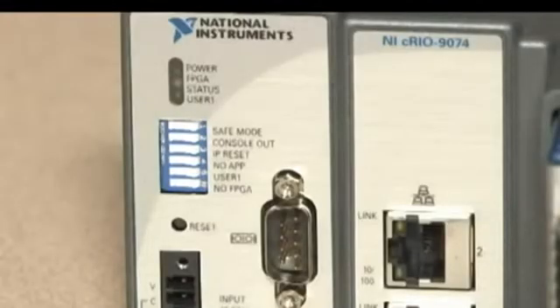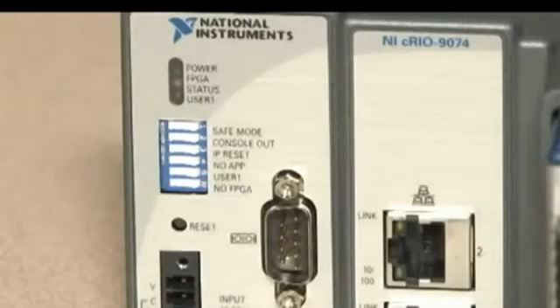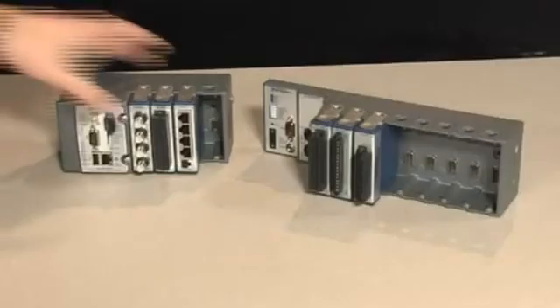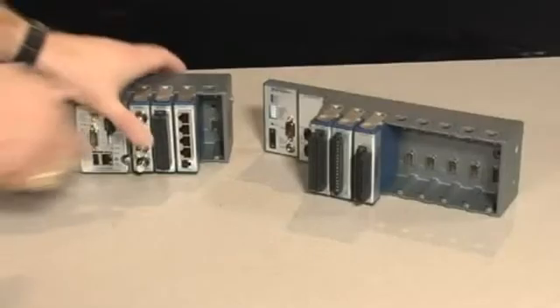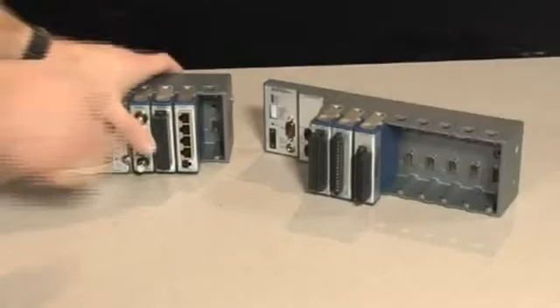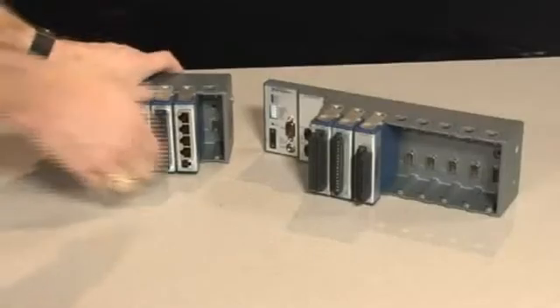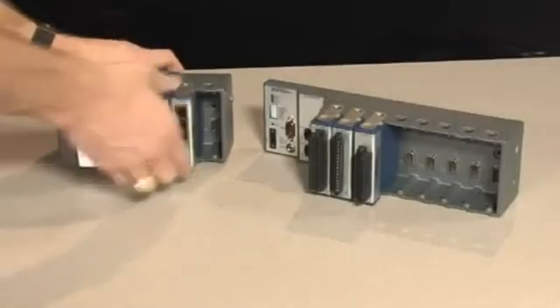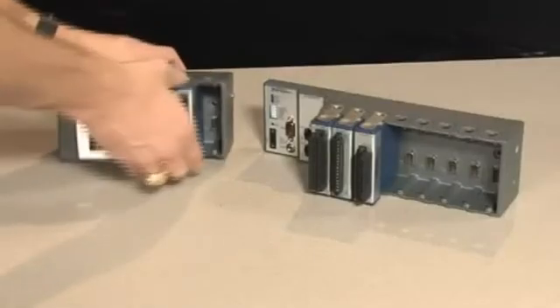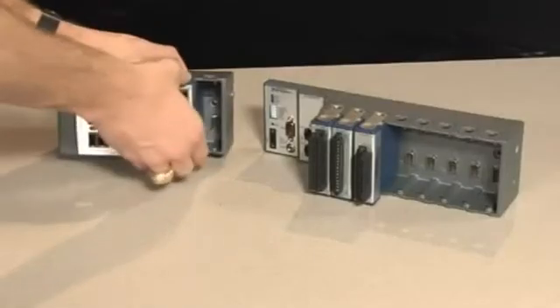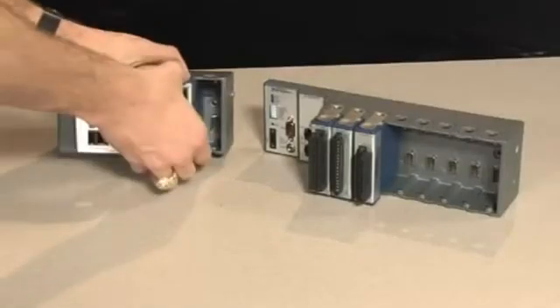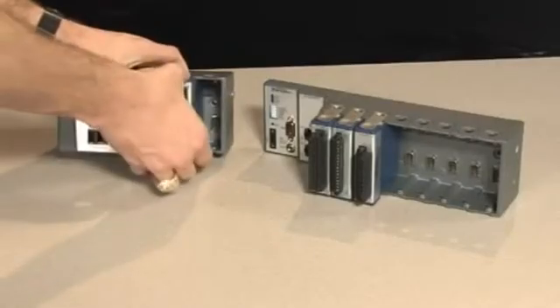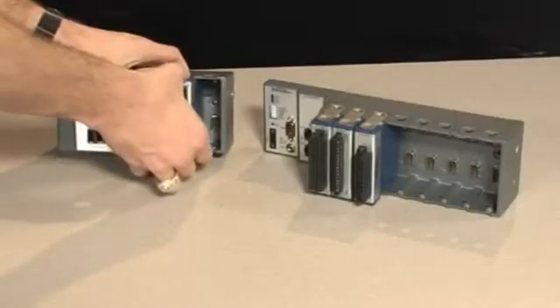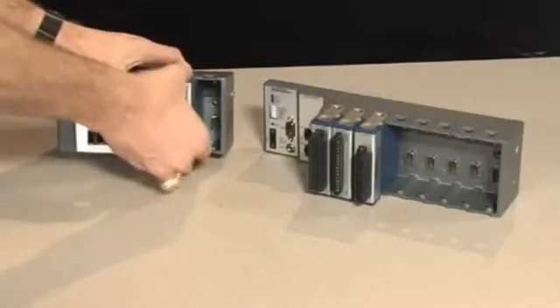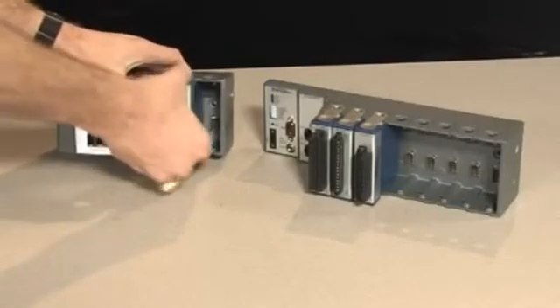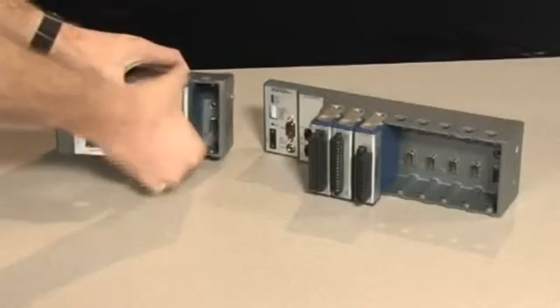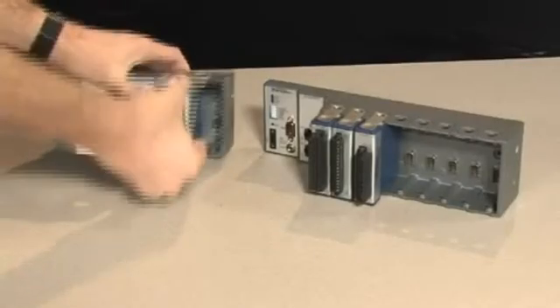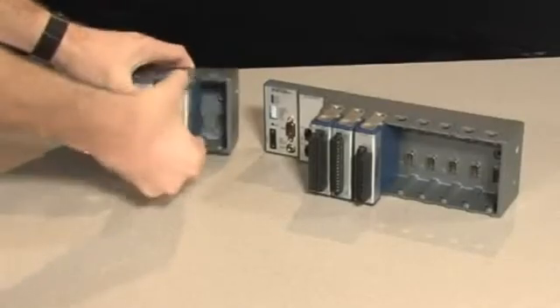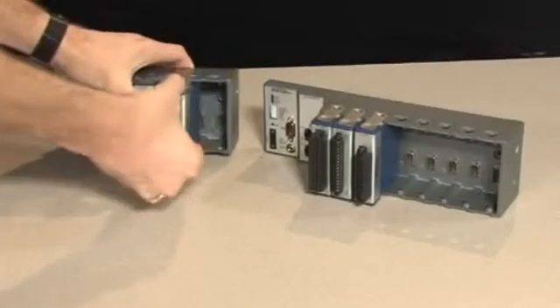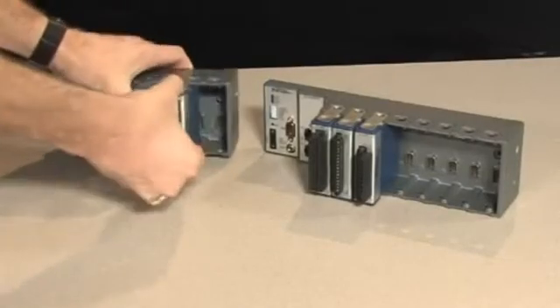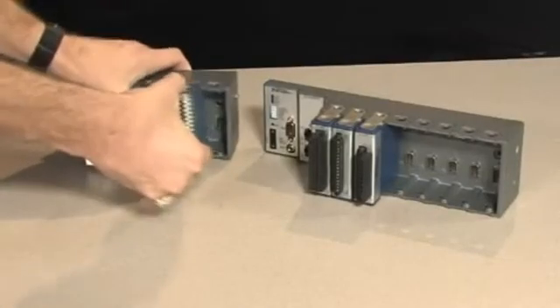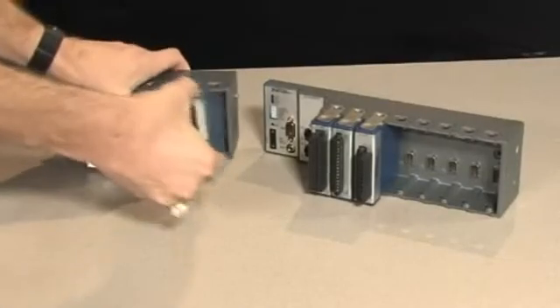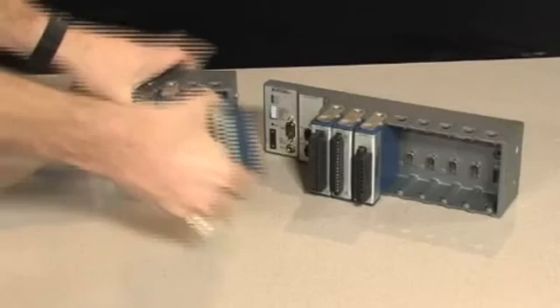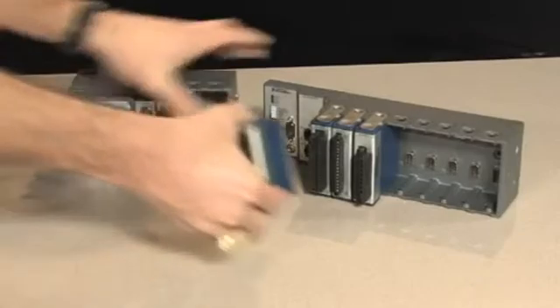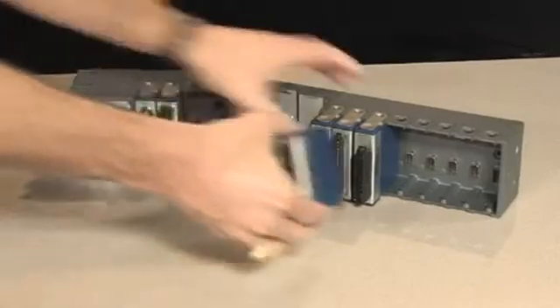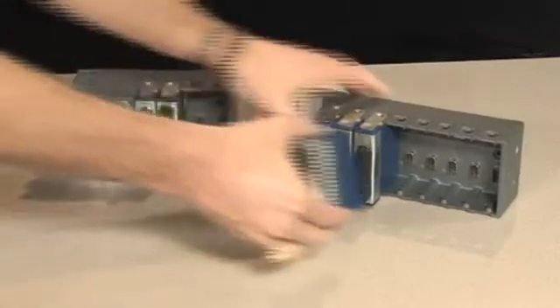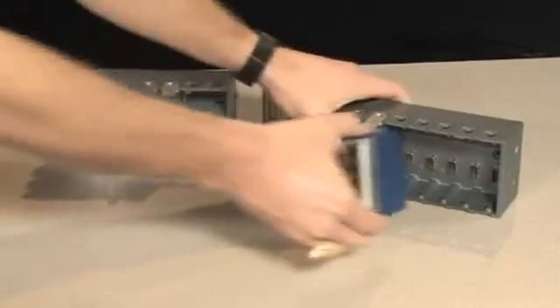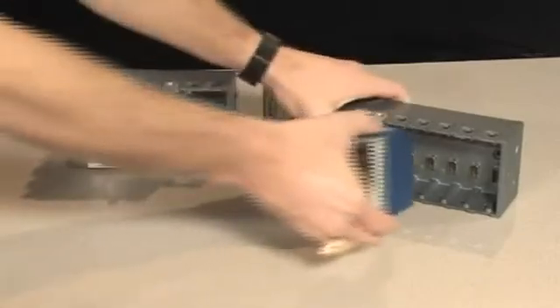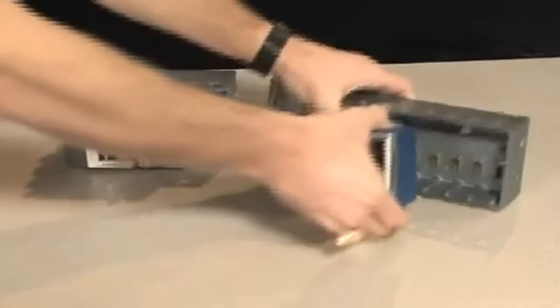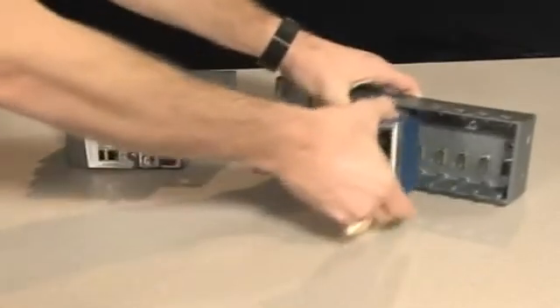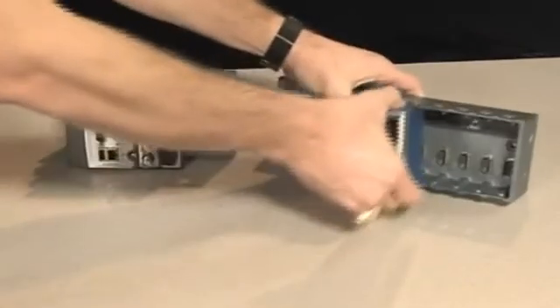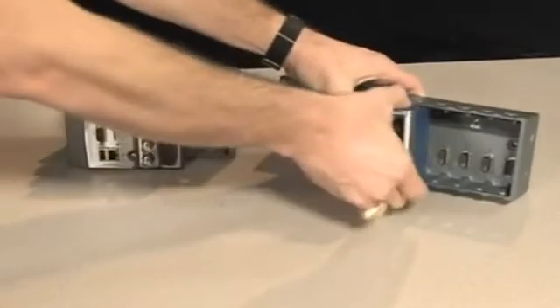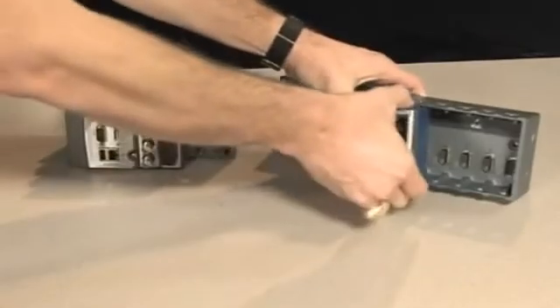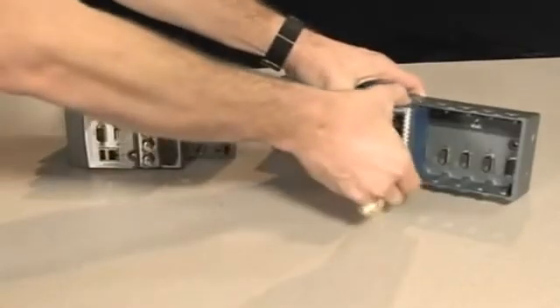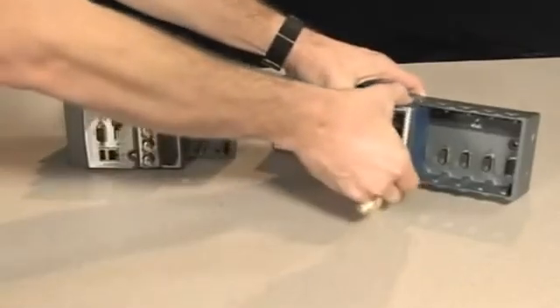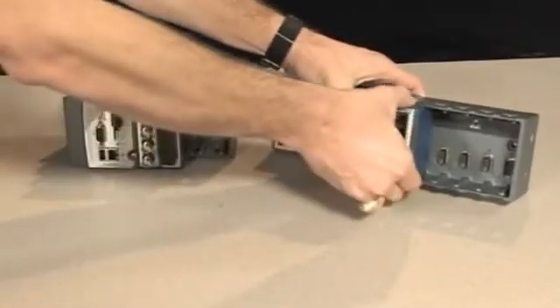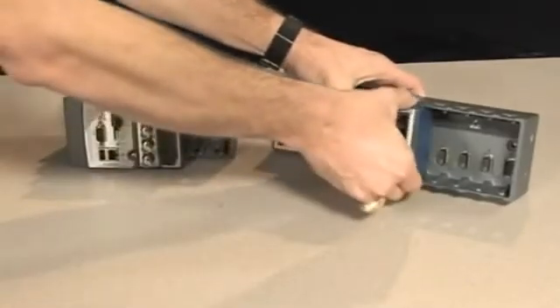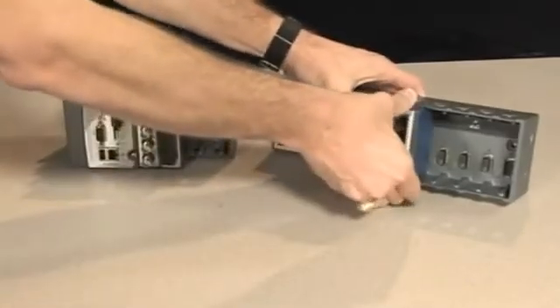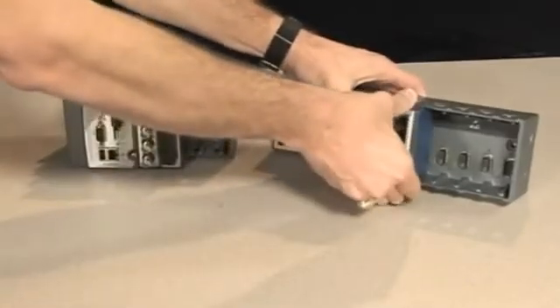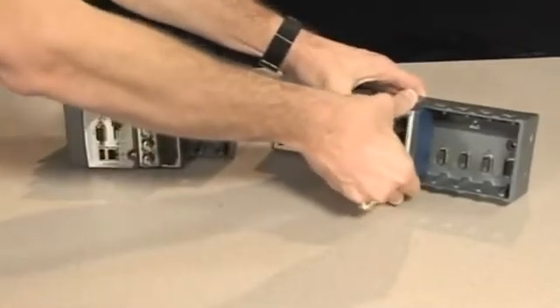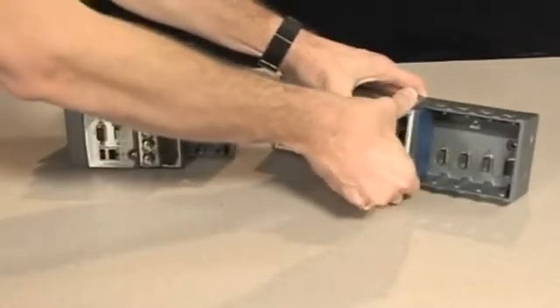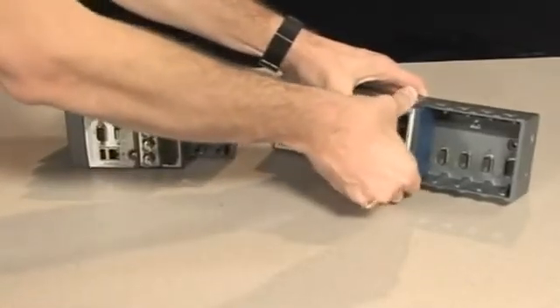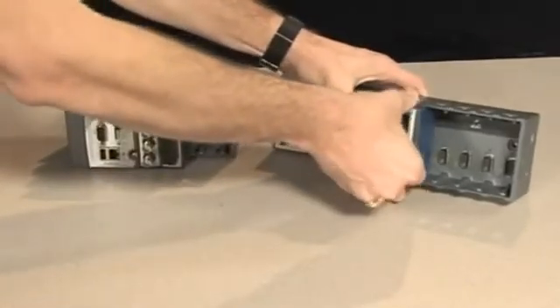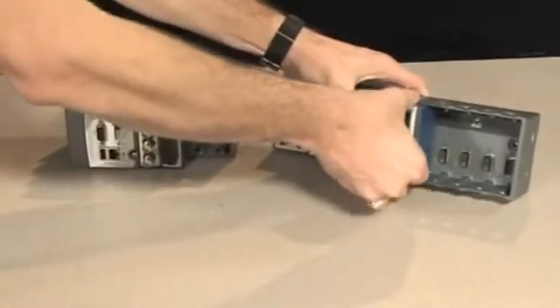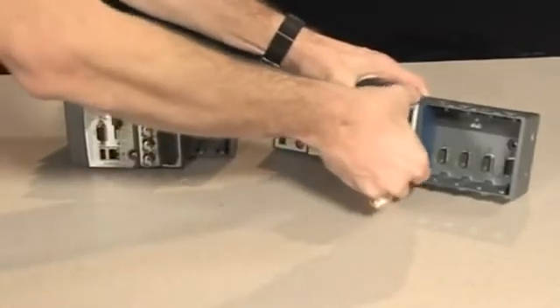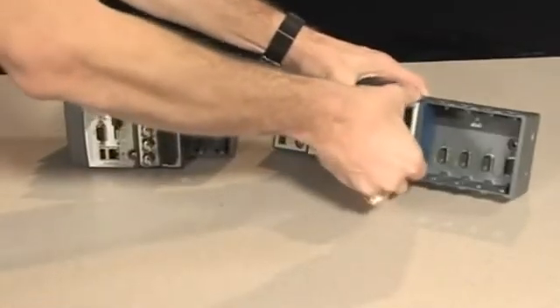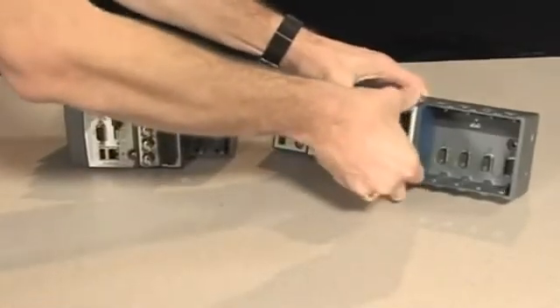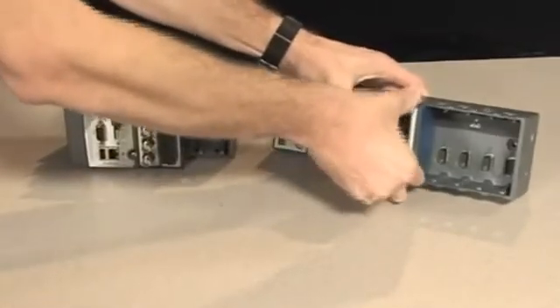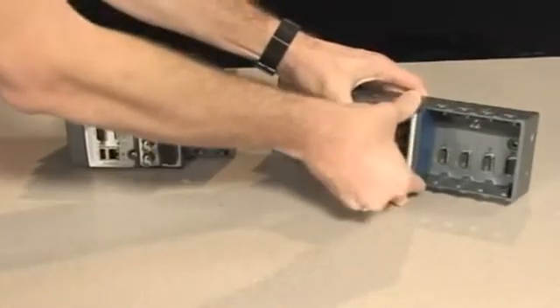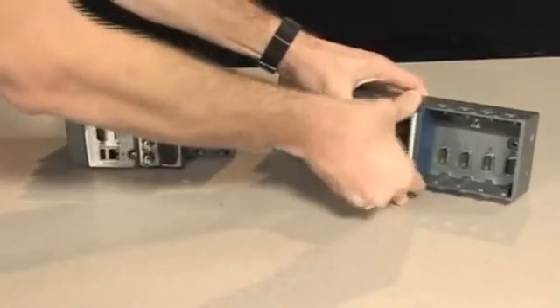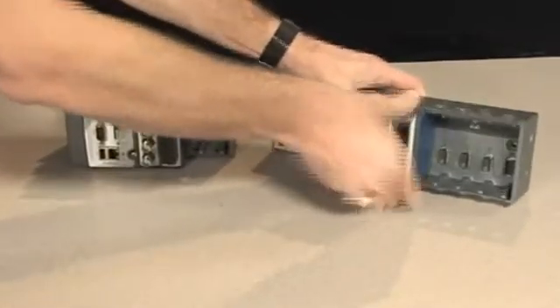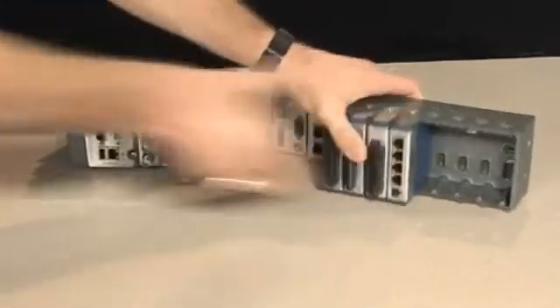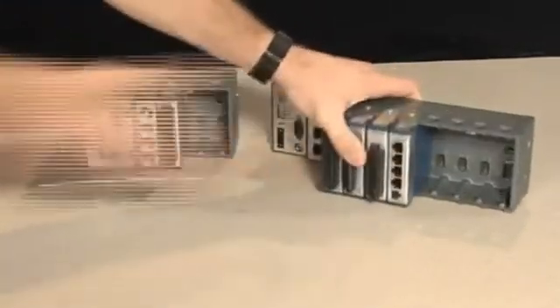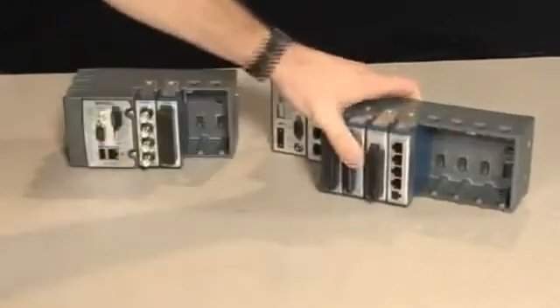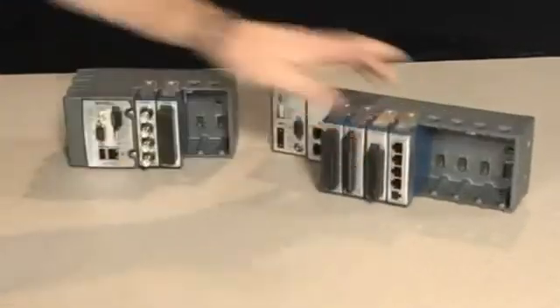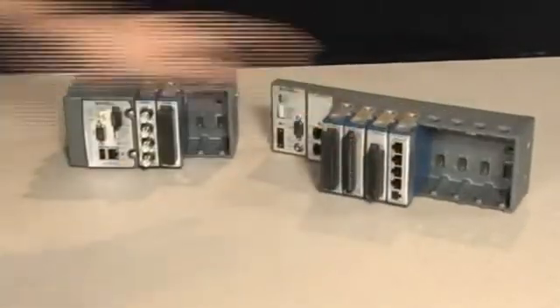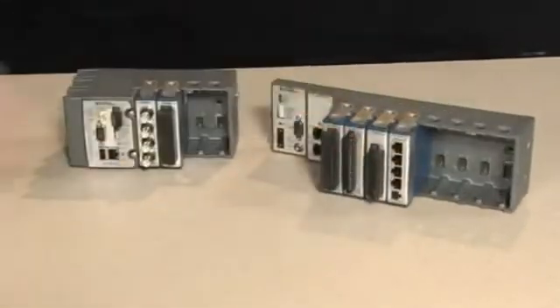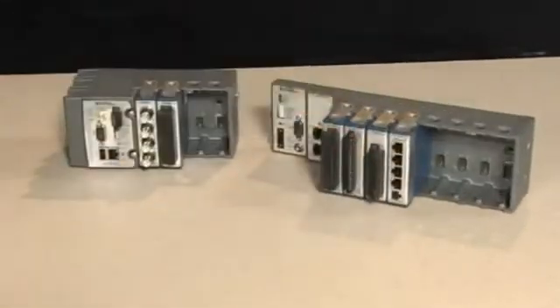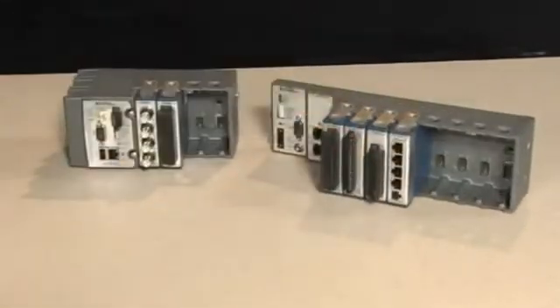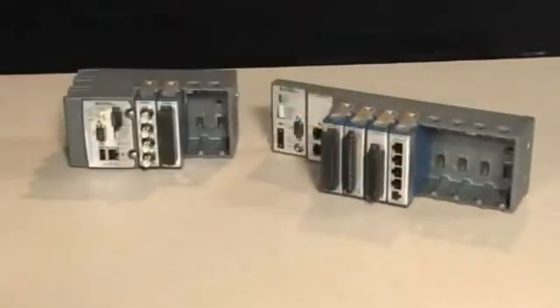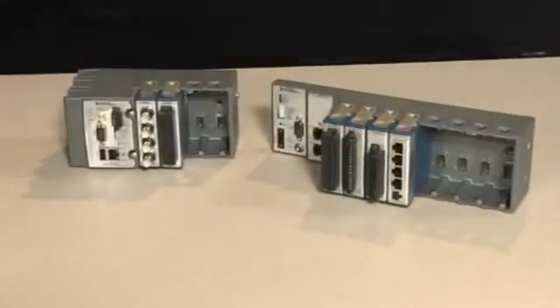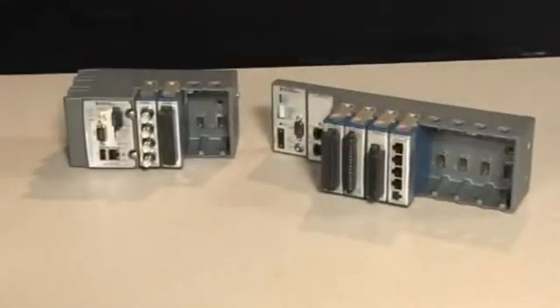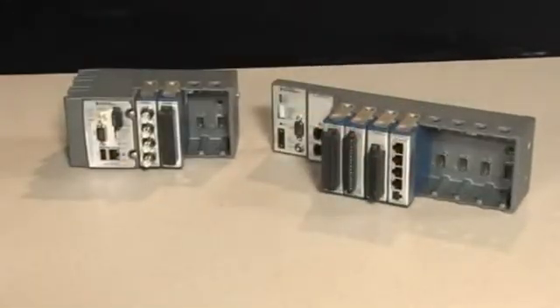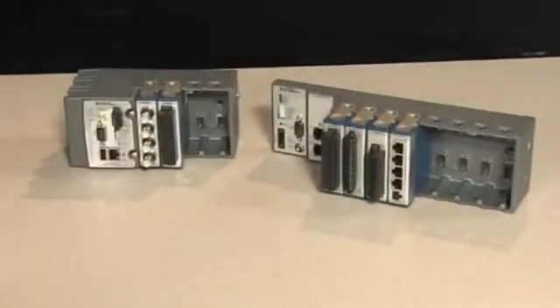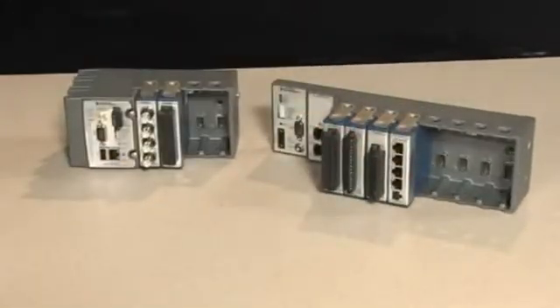Programming the Compact RIO and Compact RIO integrated system is identical and uses the LabVIEW graphical development environment.